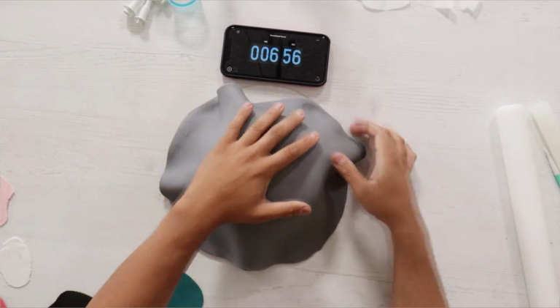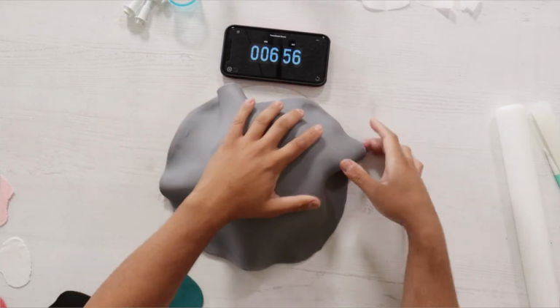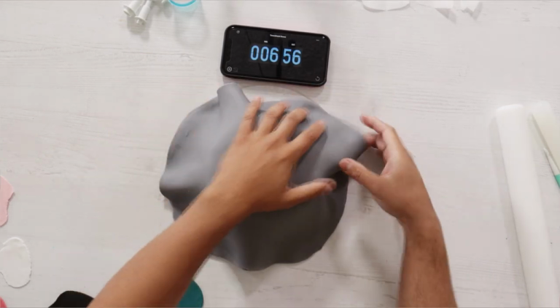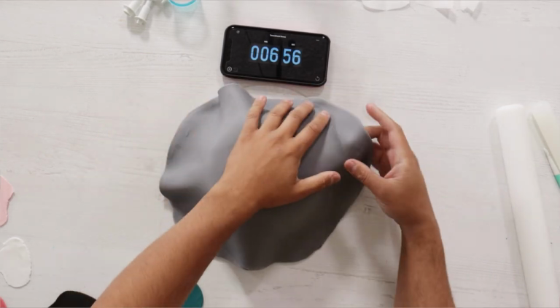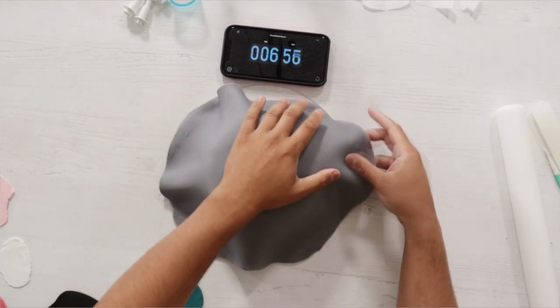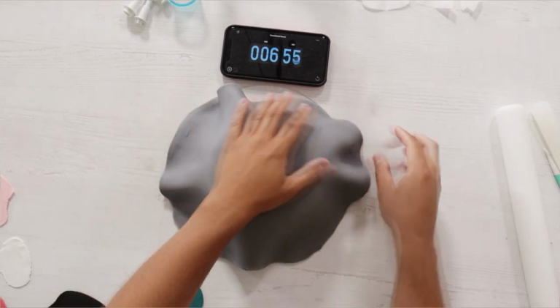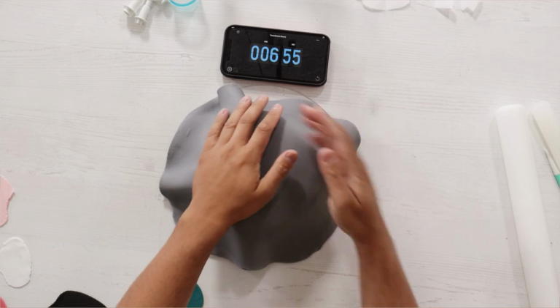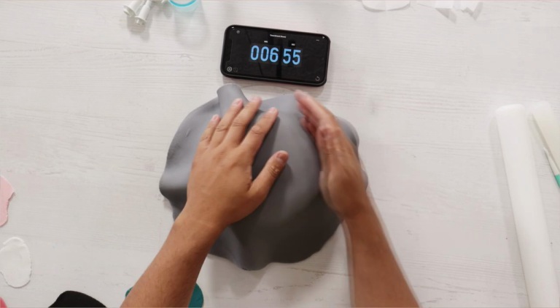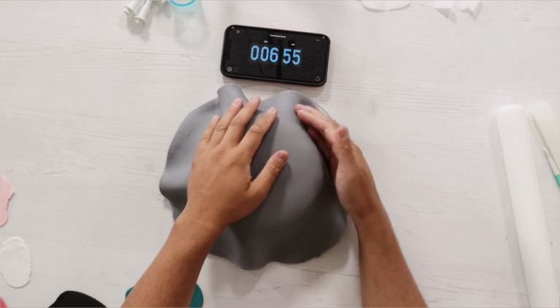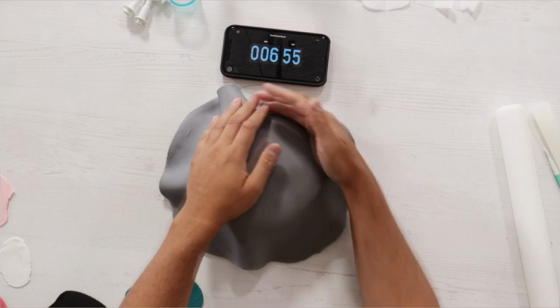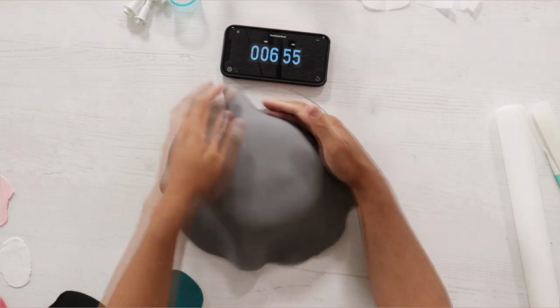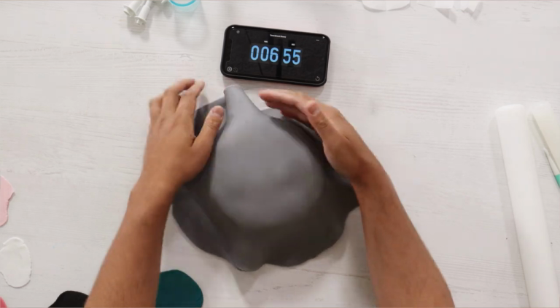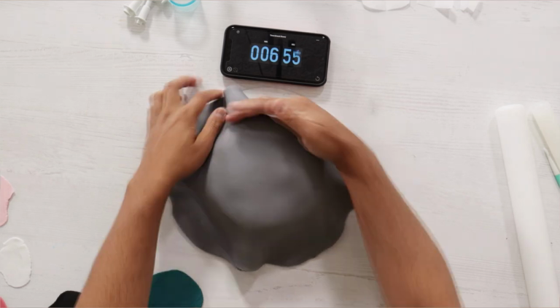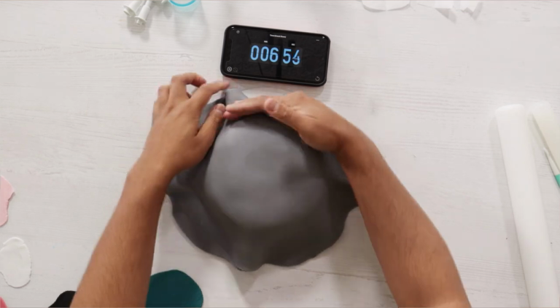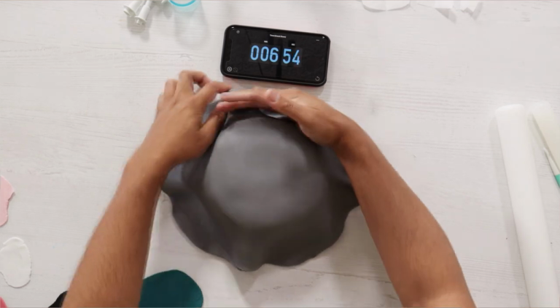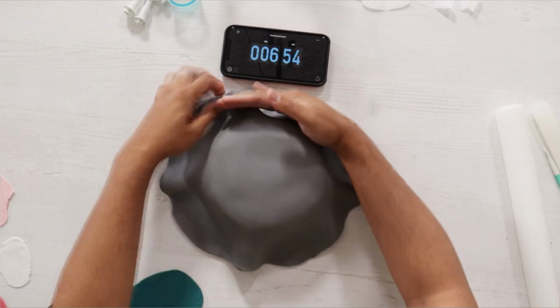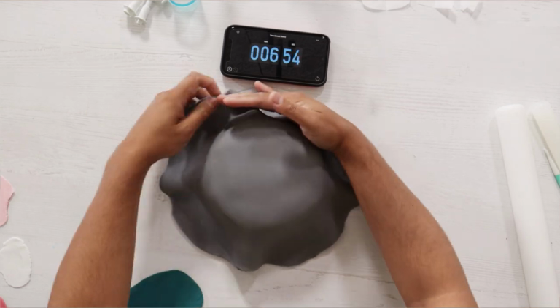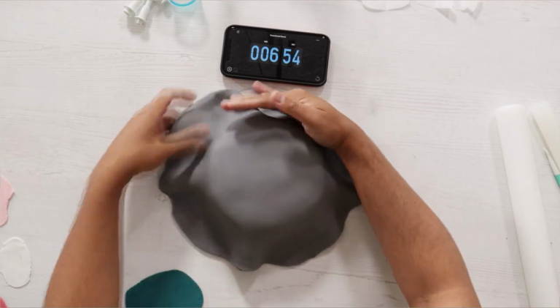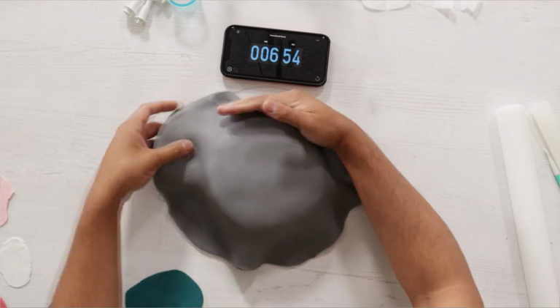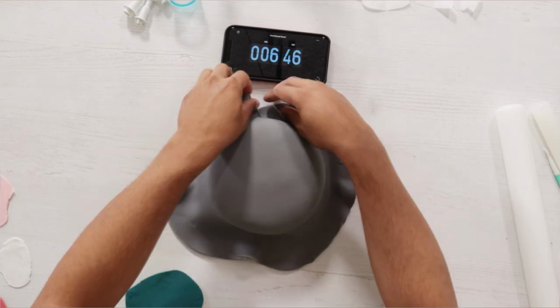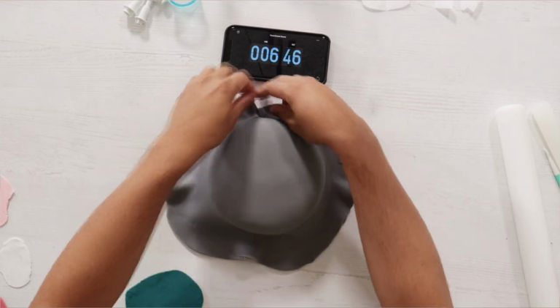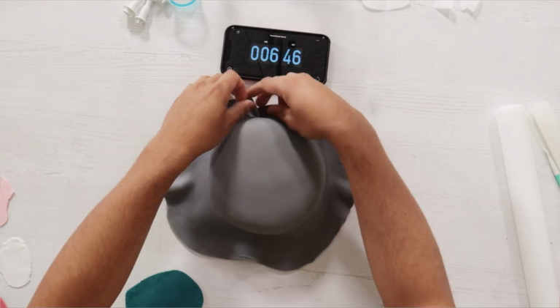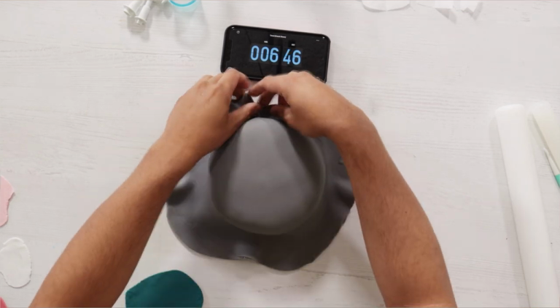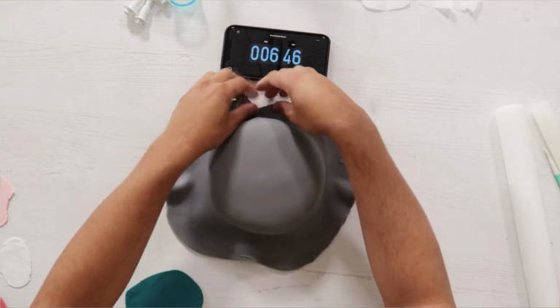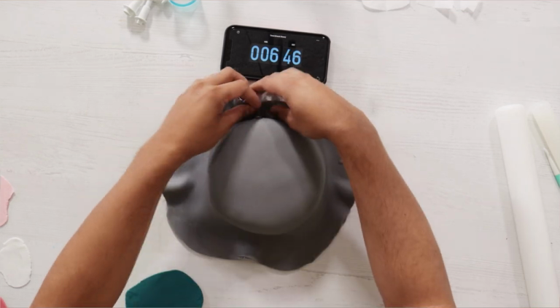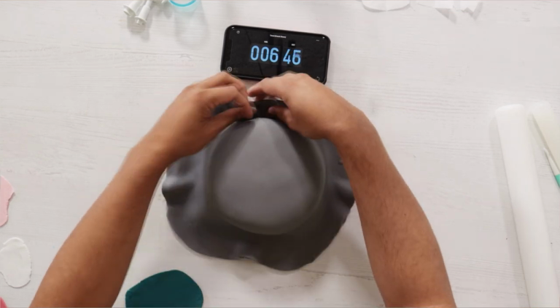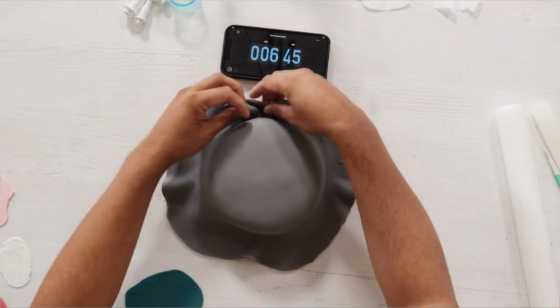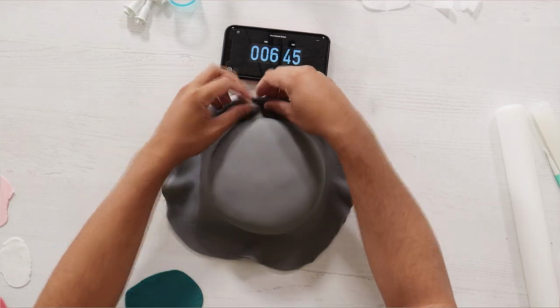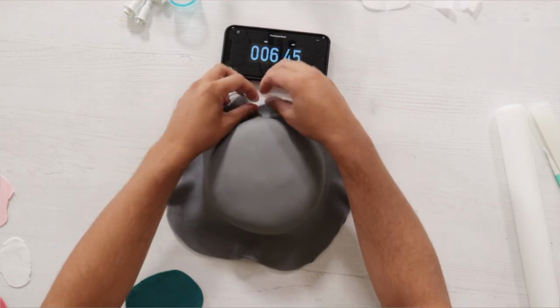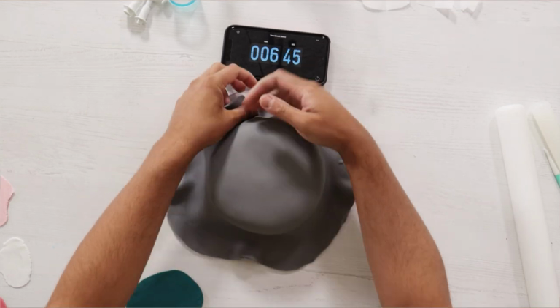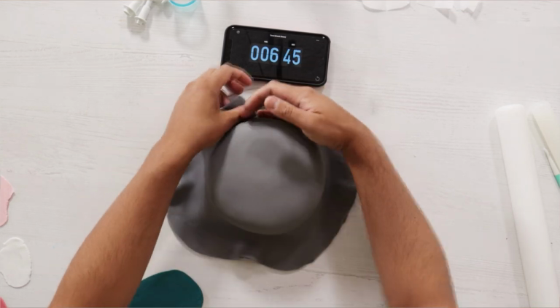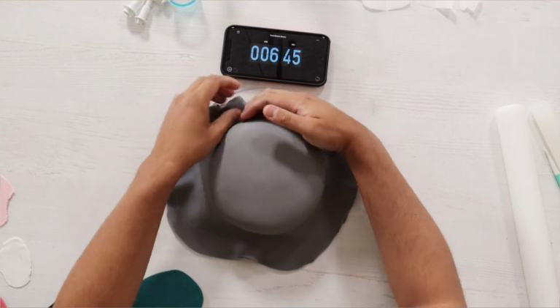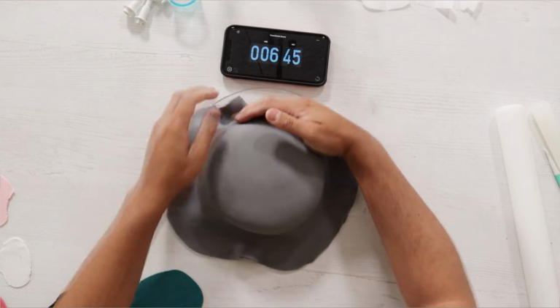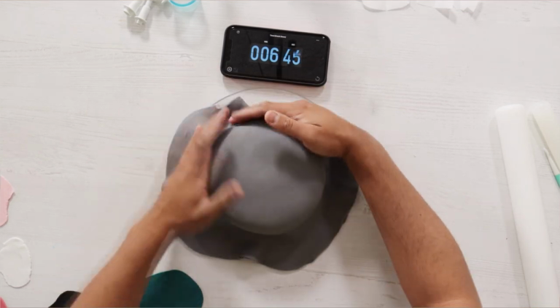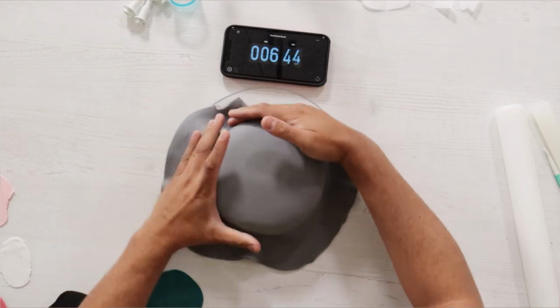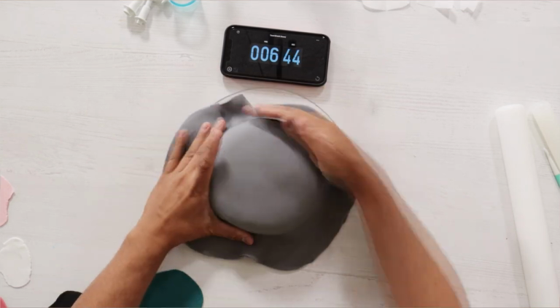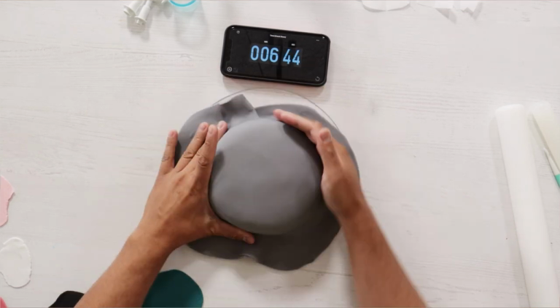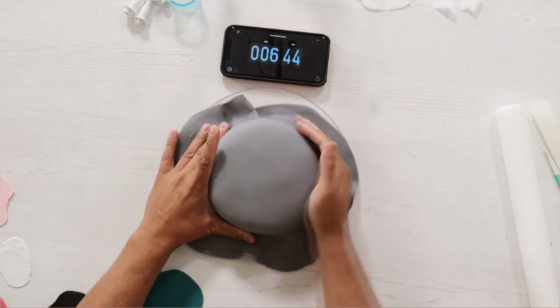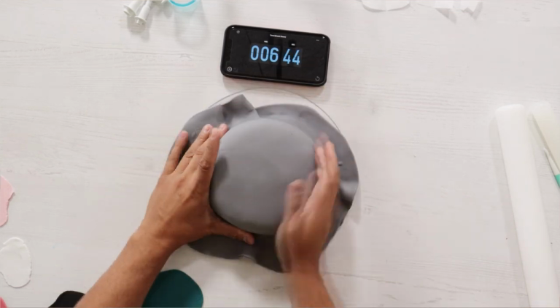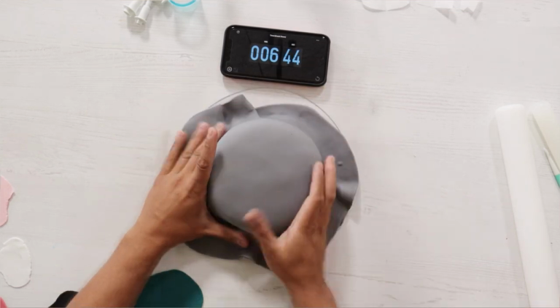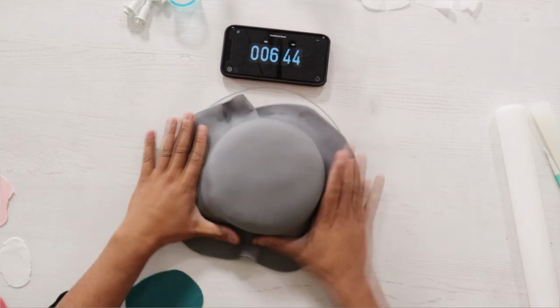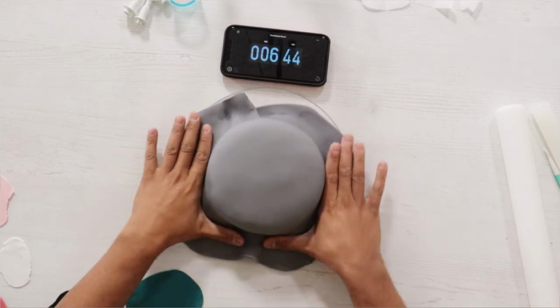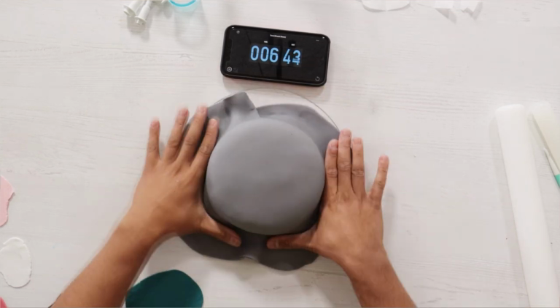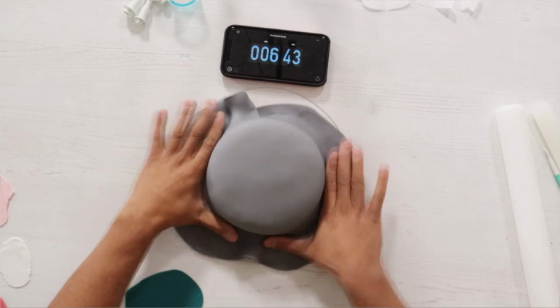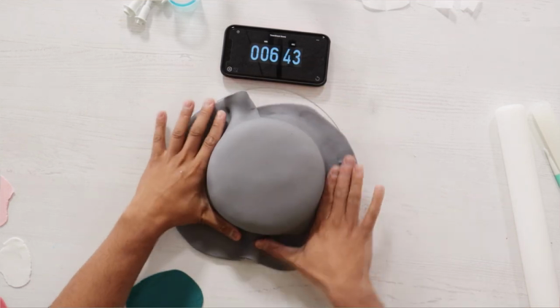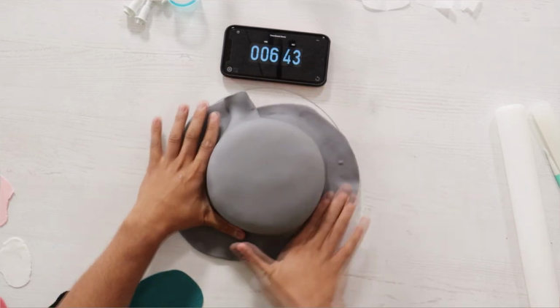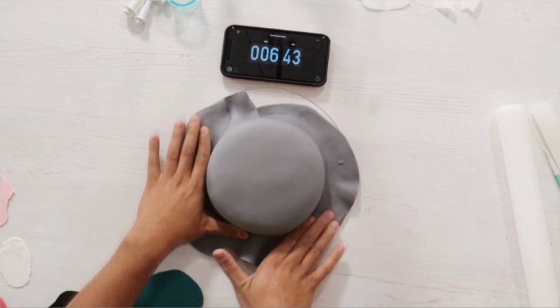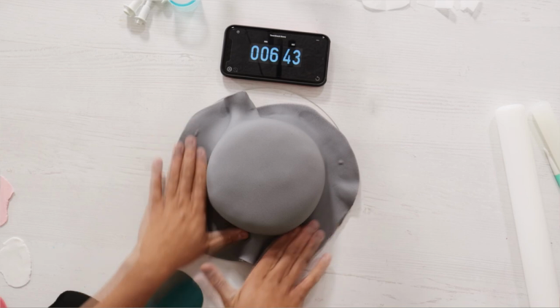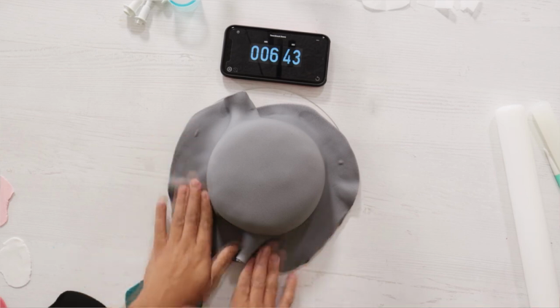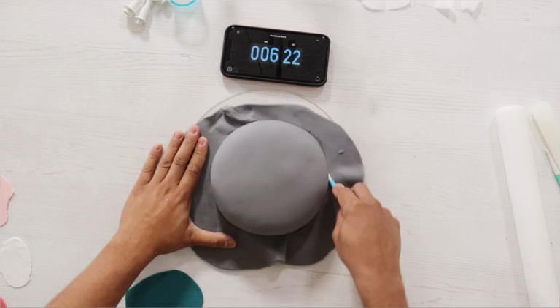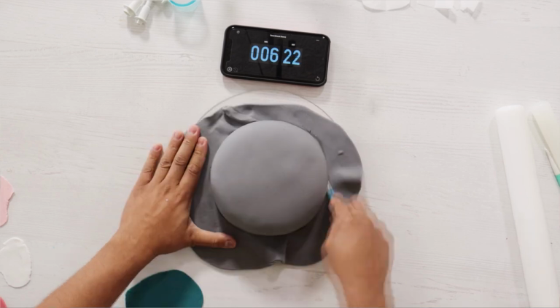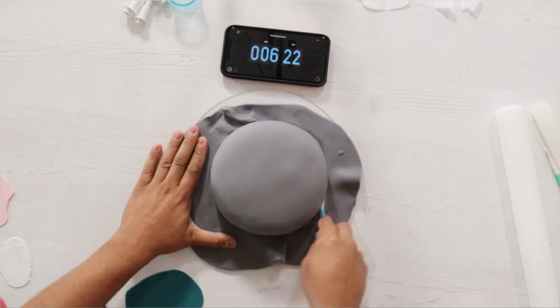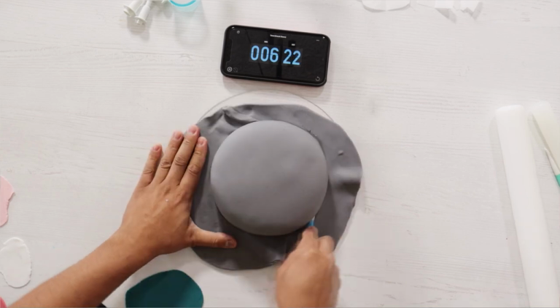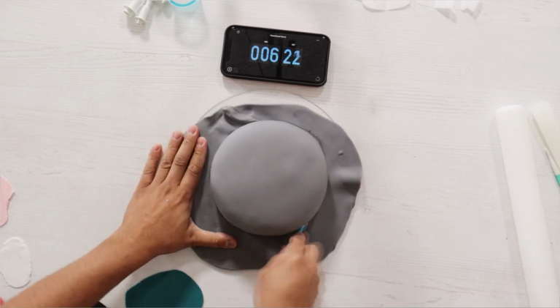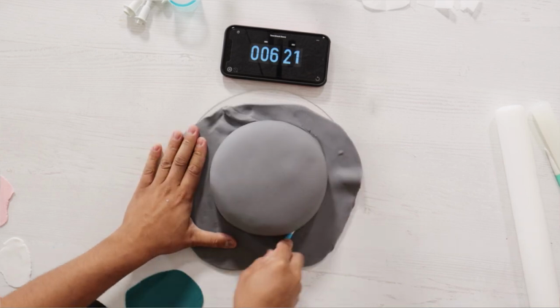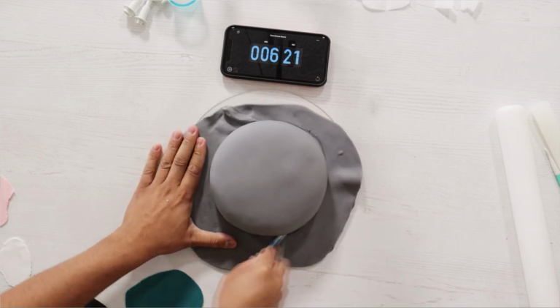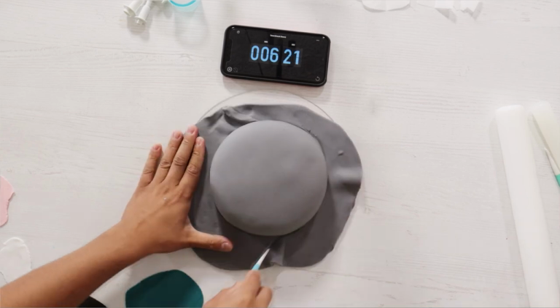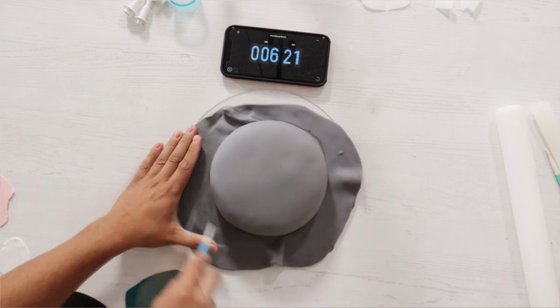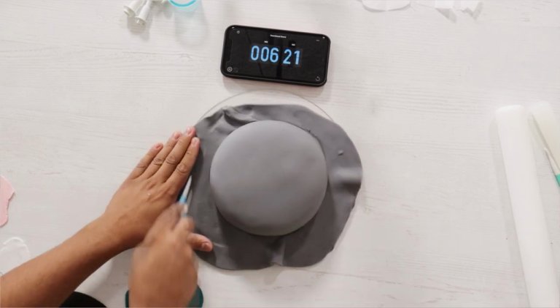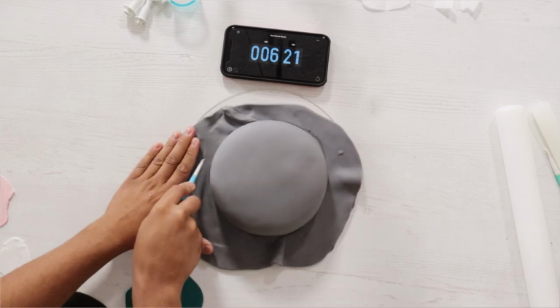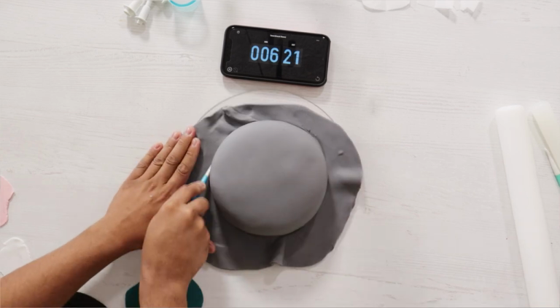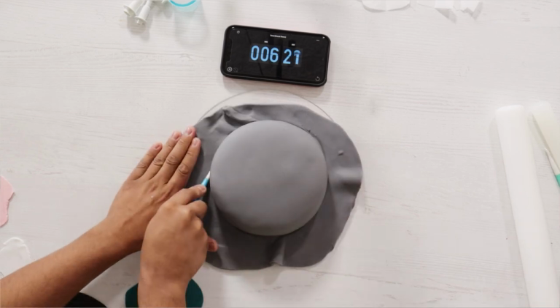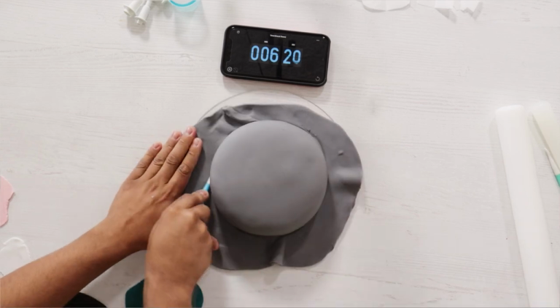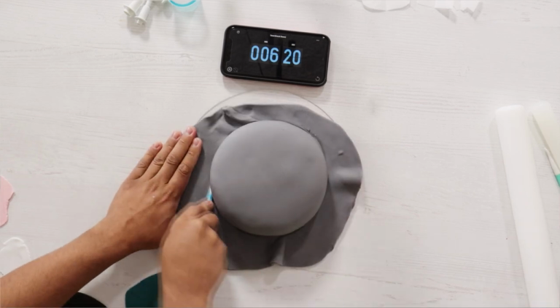It's eight o'clock in the morning when I'm making this cake. I literally just woke up, turned on the camera and was like, I'm gonna make this cake right now.